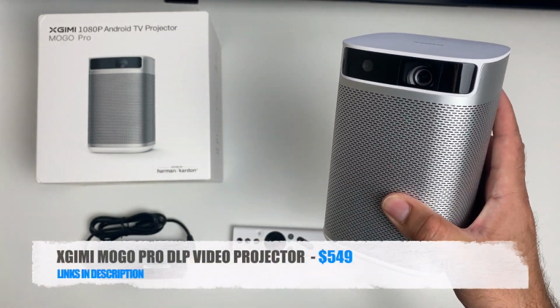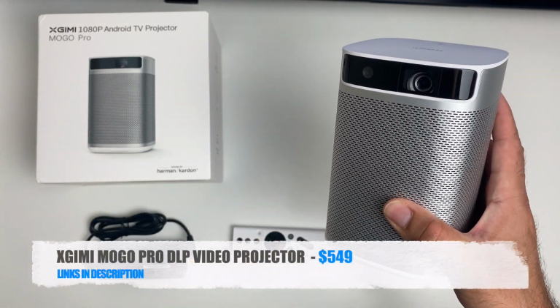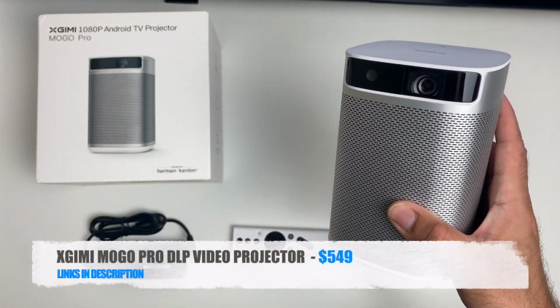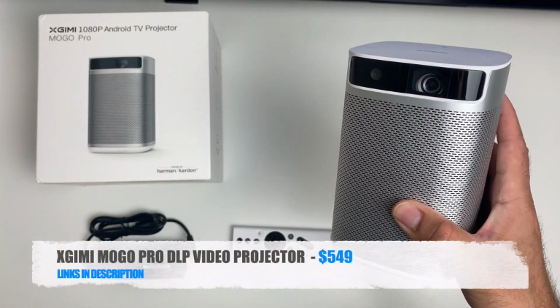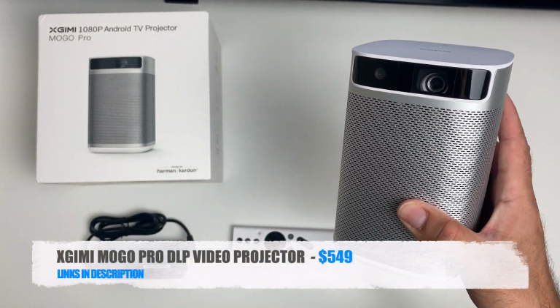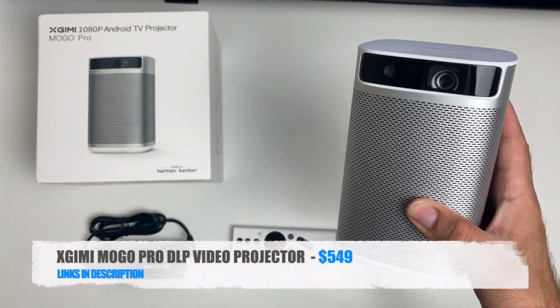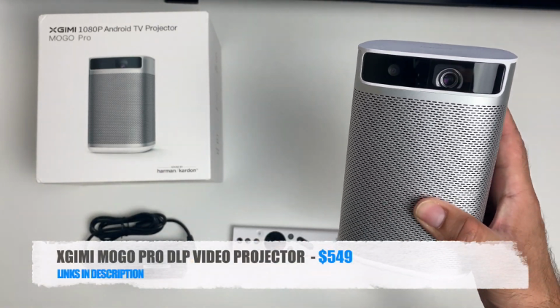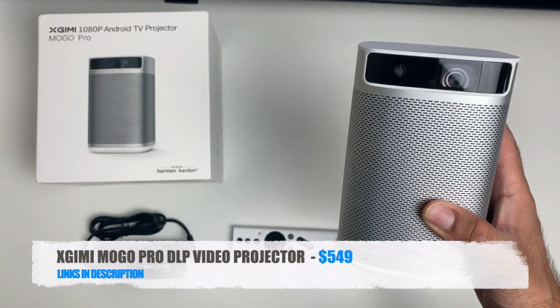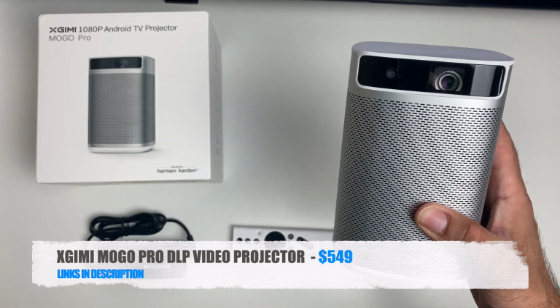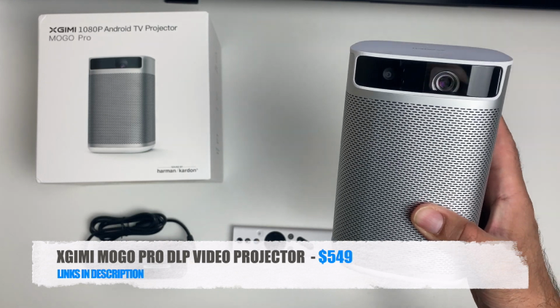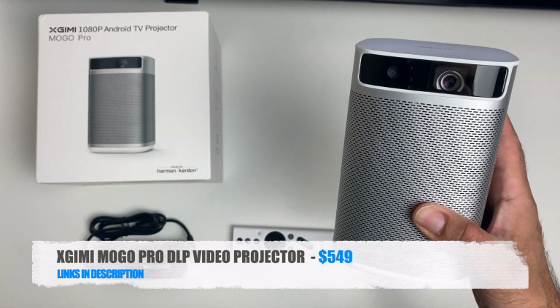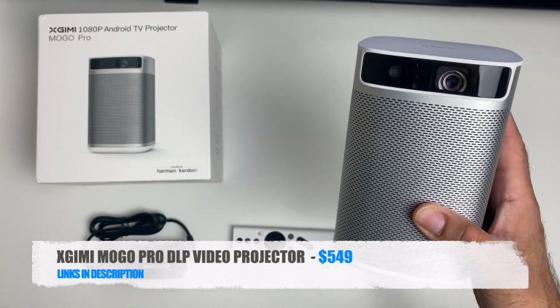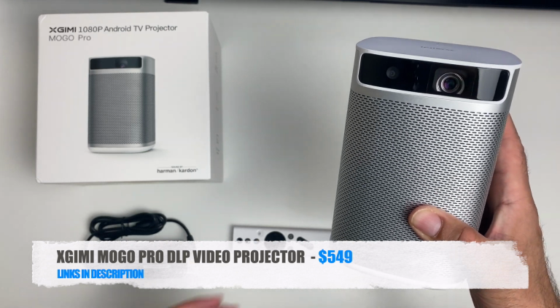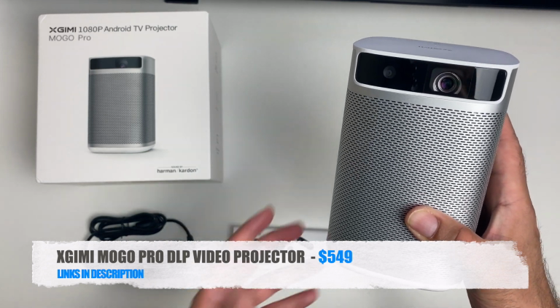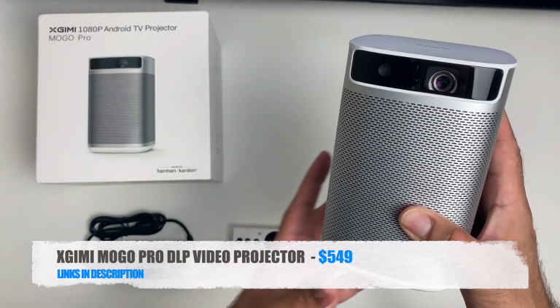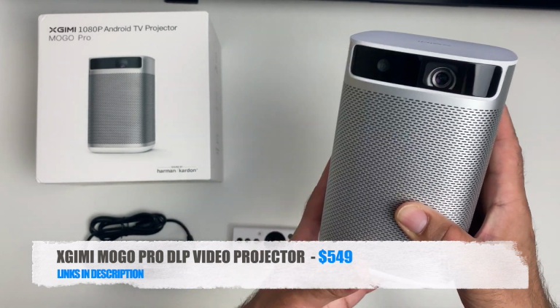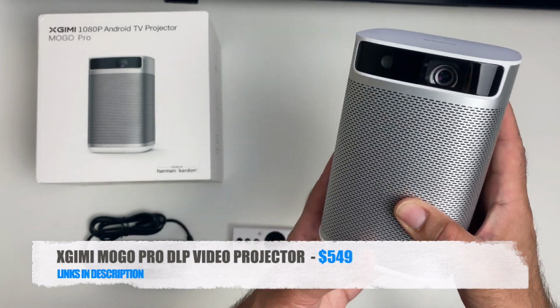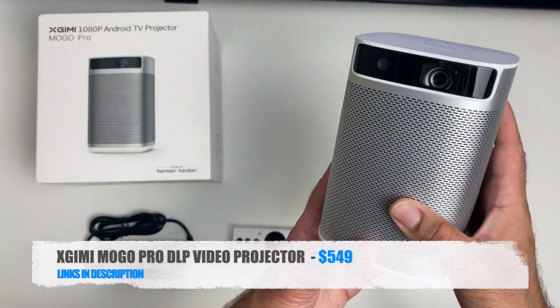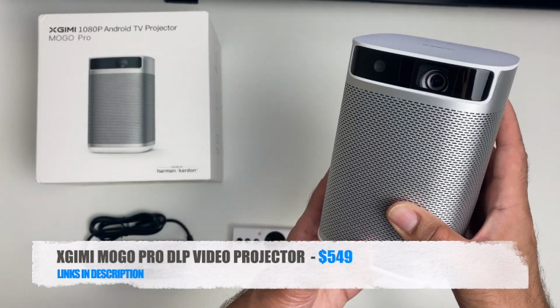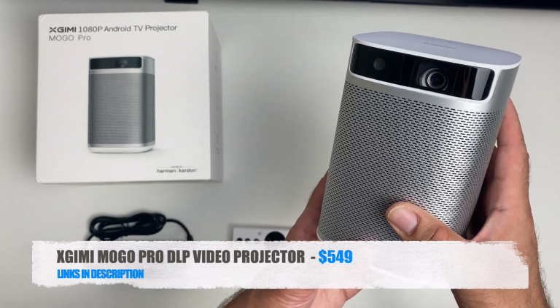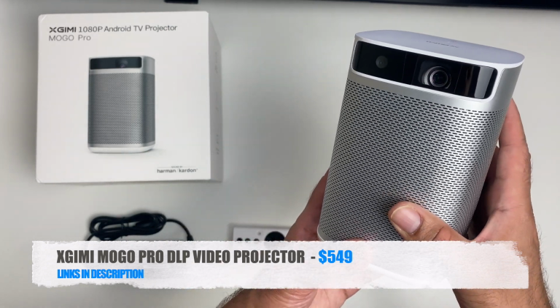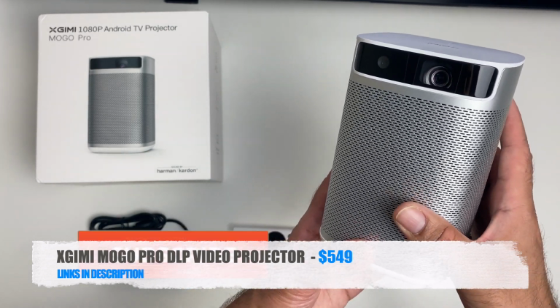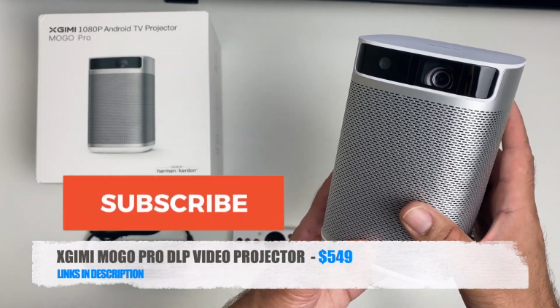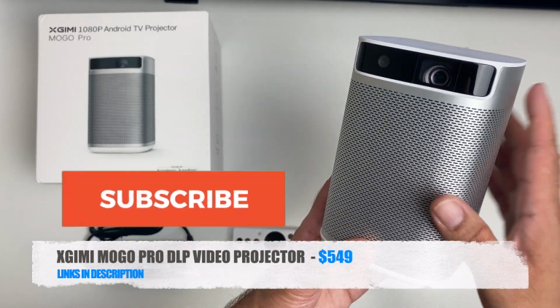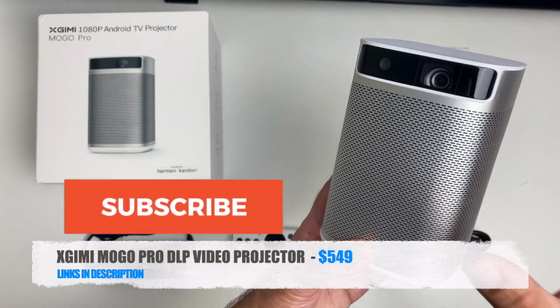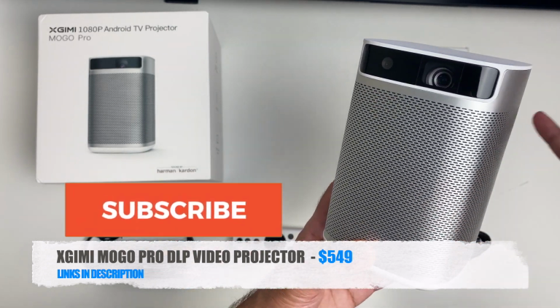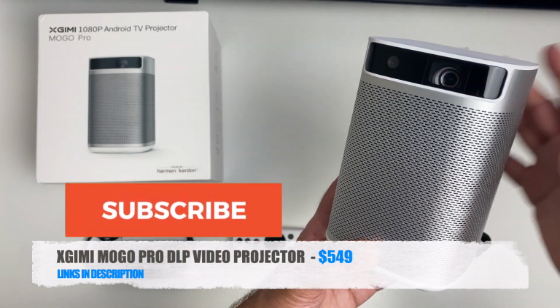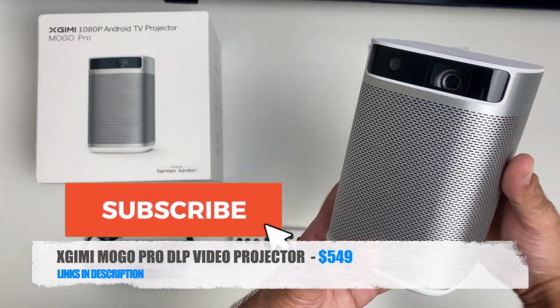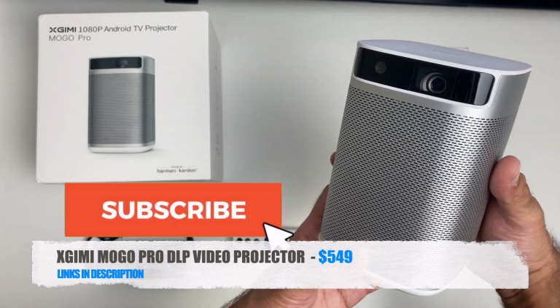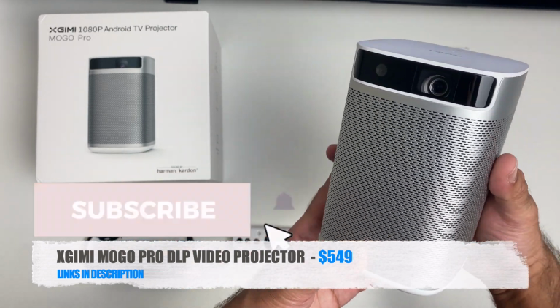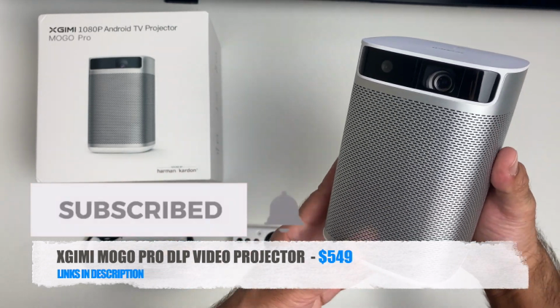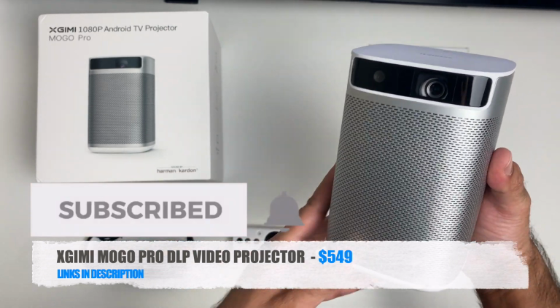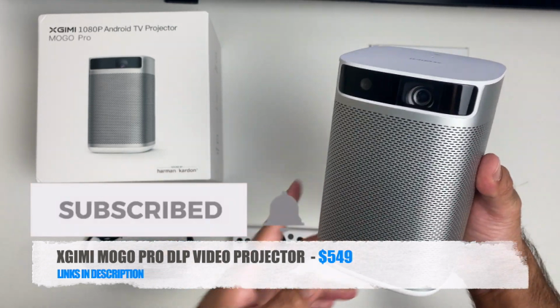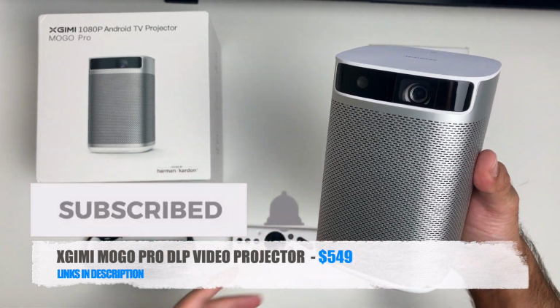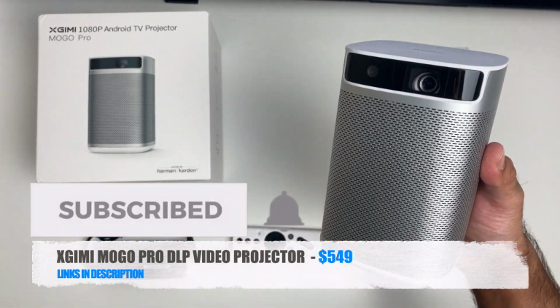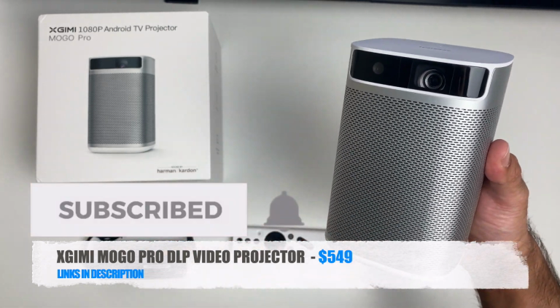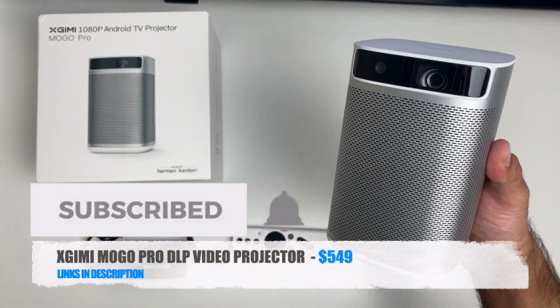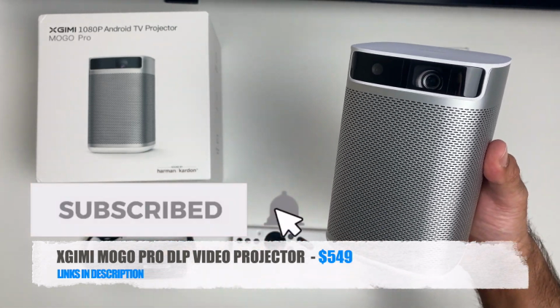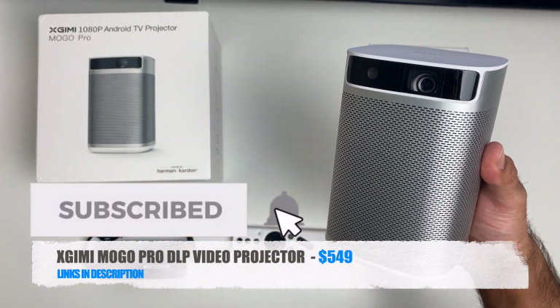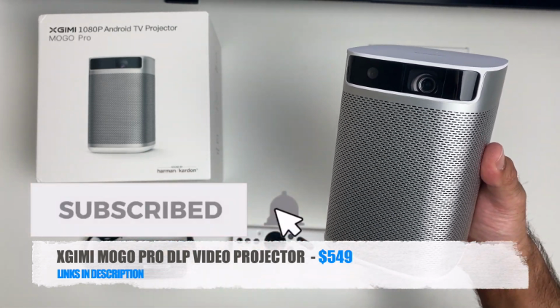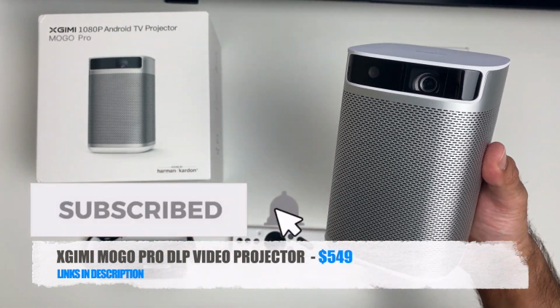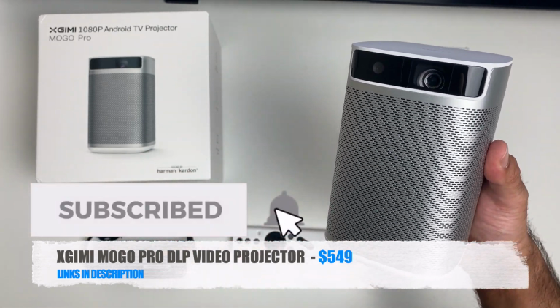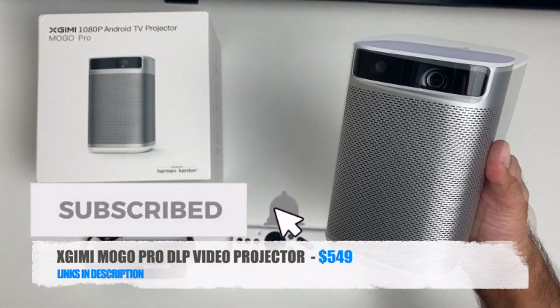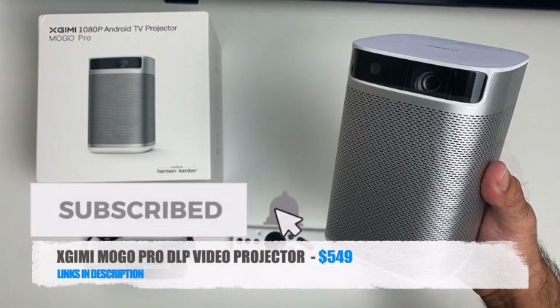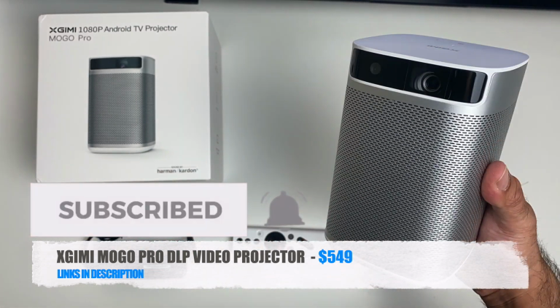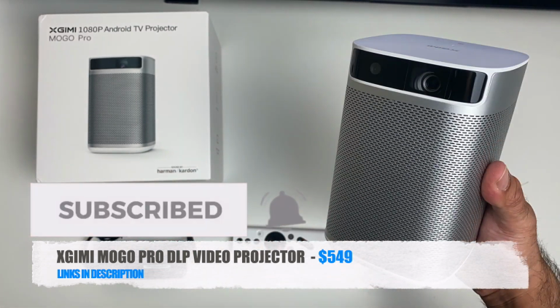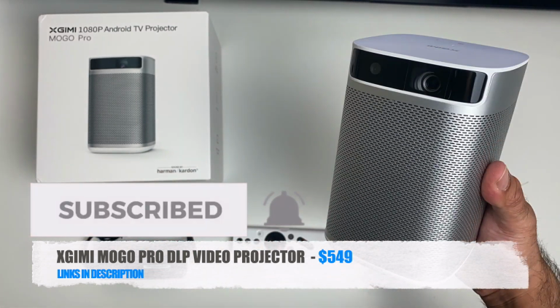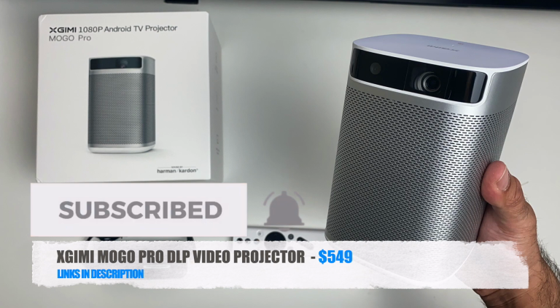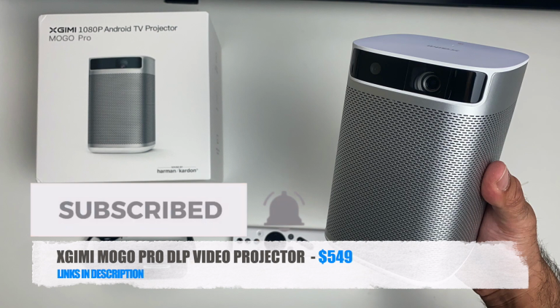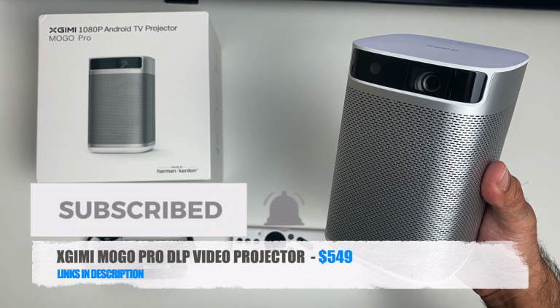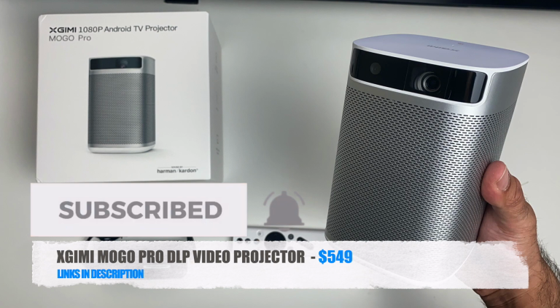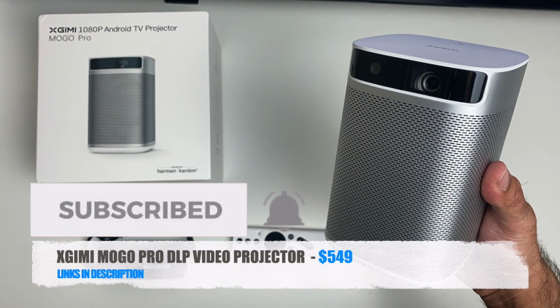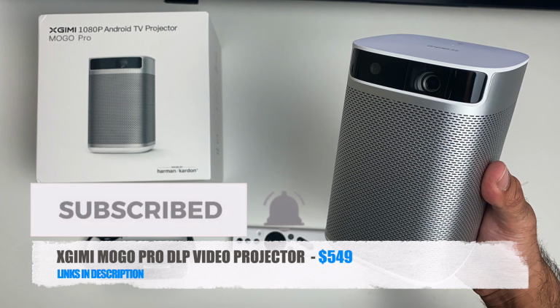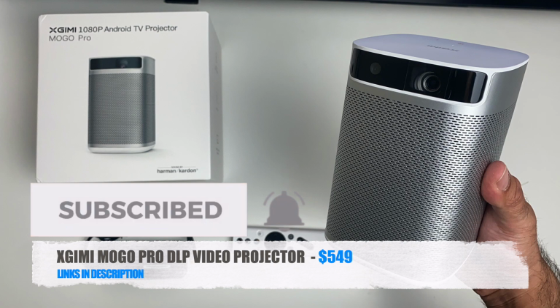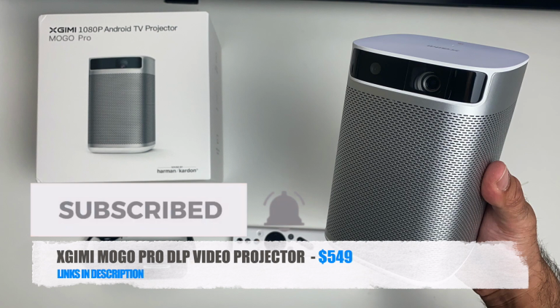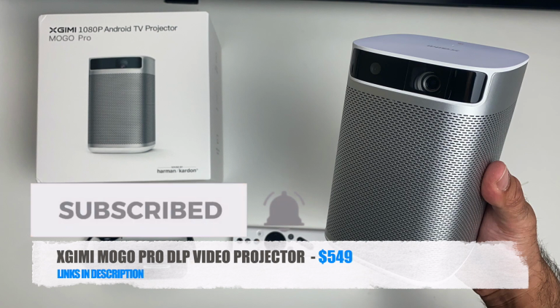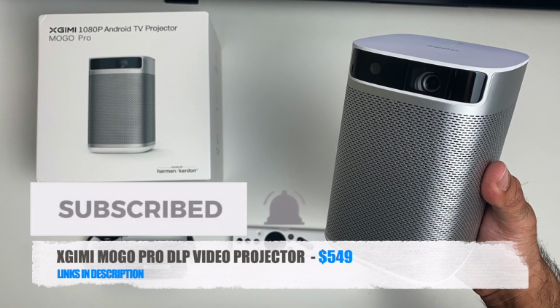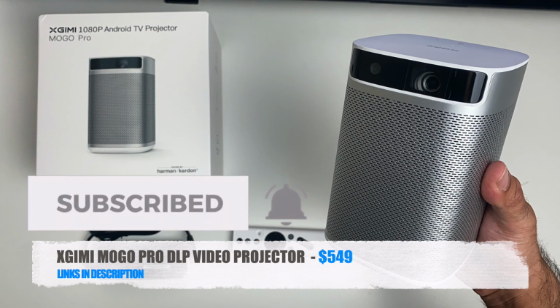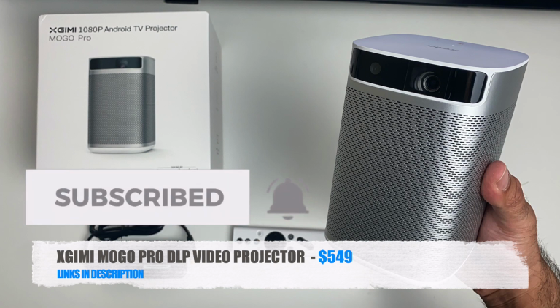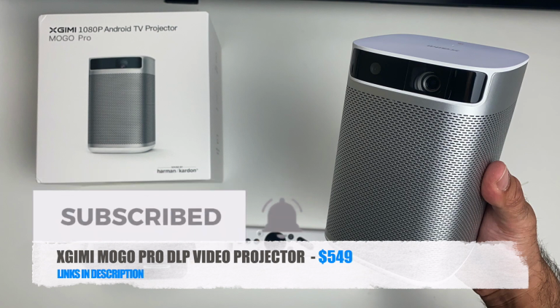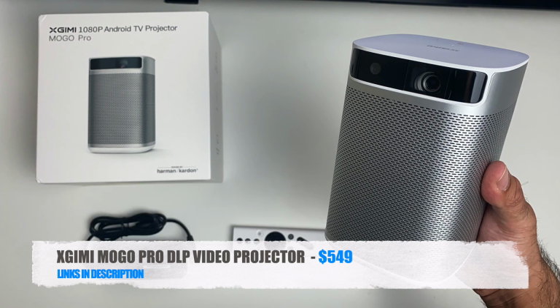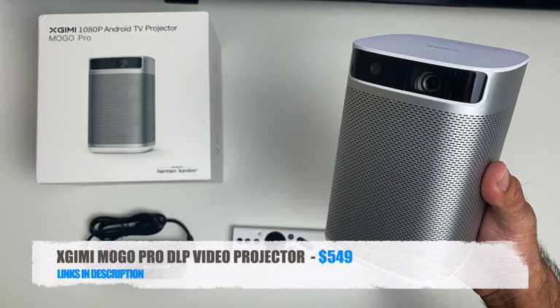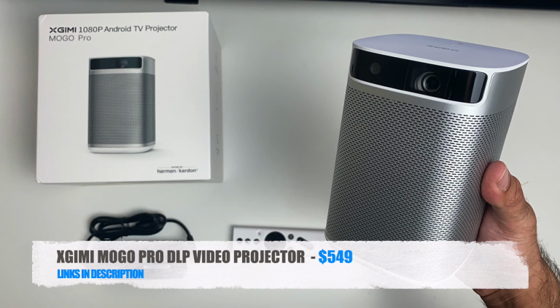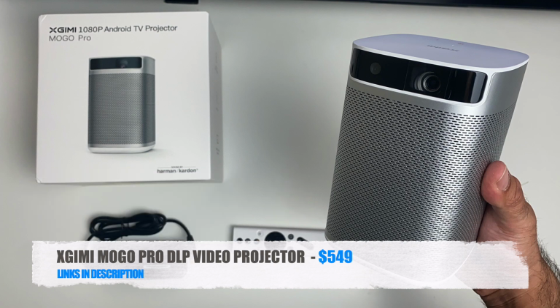I will leave the links in the description so you guys can check this product out. Thank you so much for watching and I hope you all have a brilliant day — I'll see you guys in the next one.